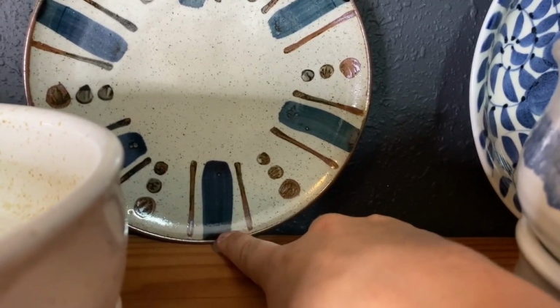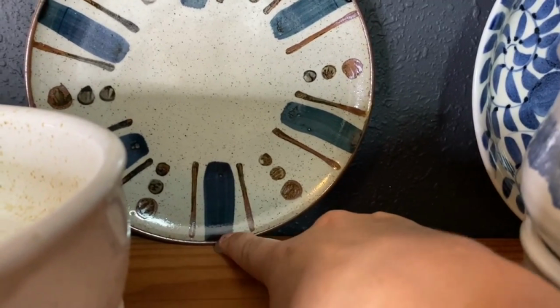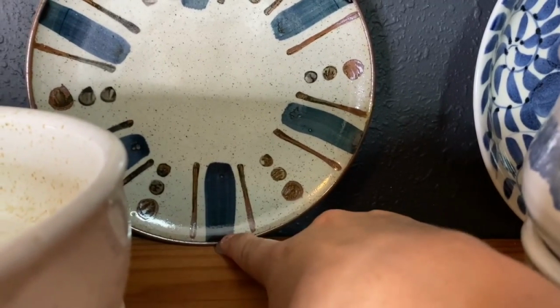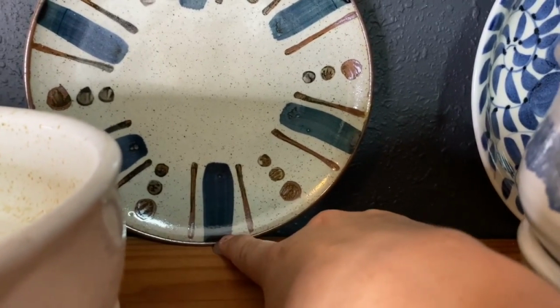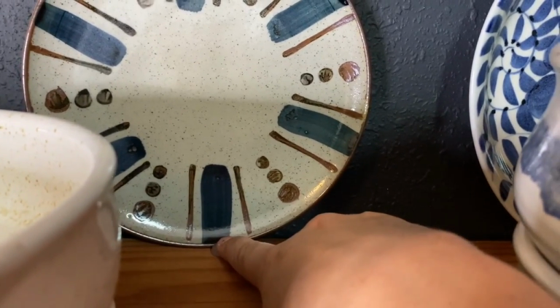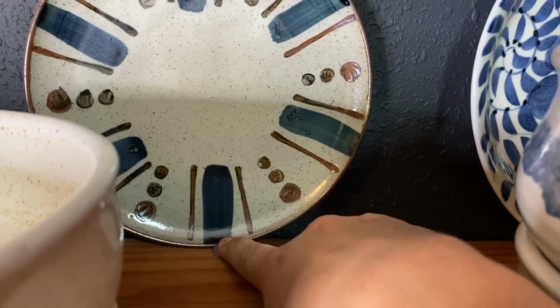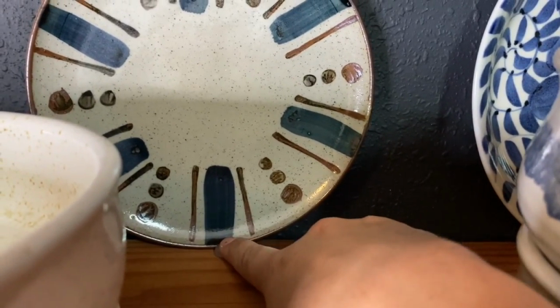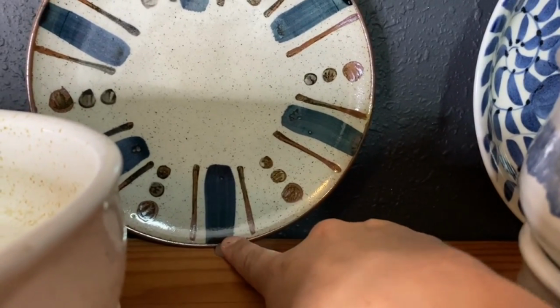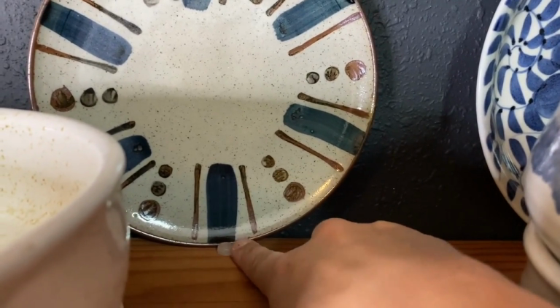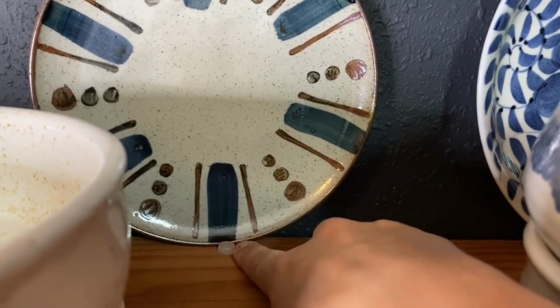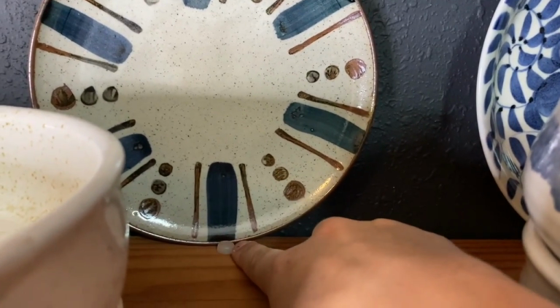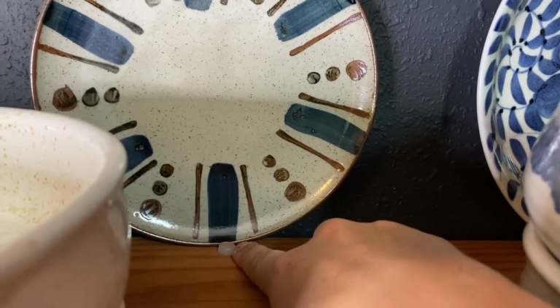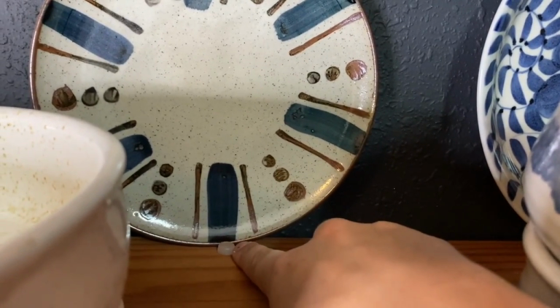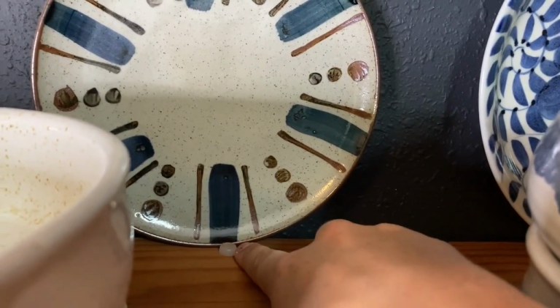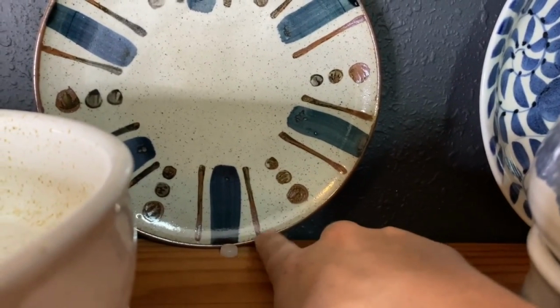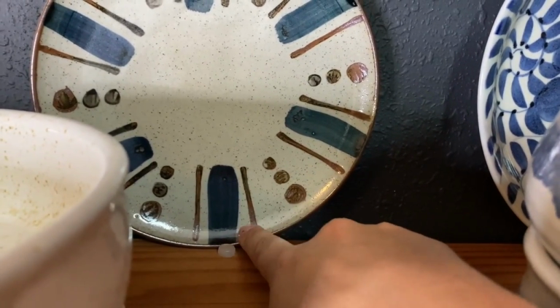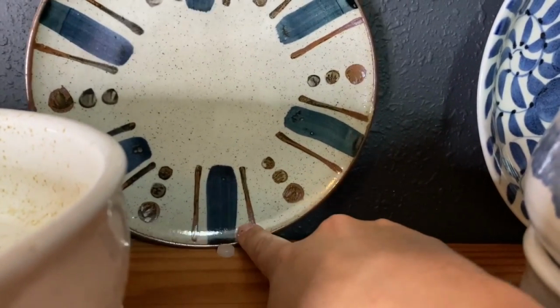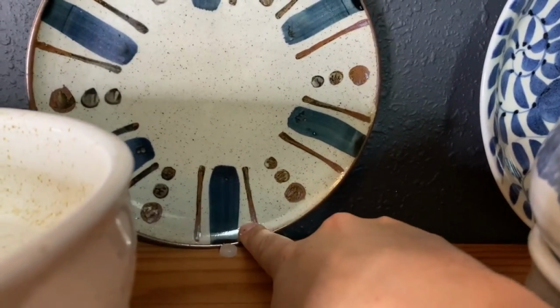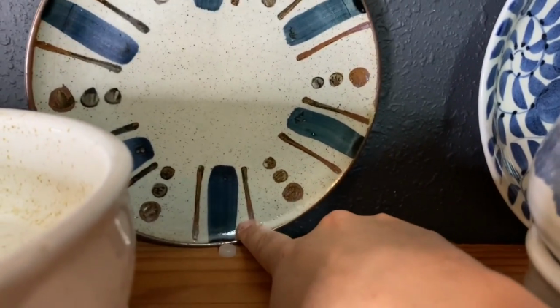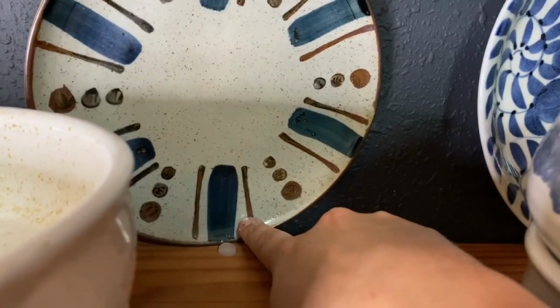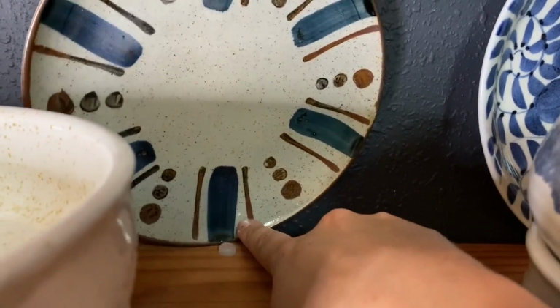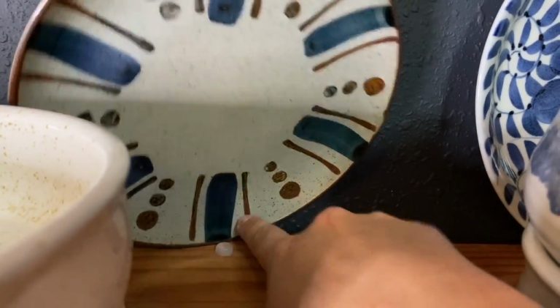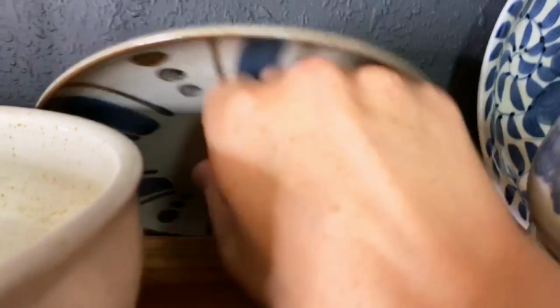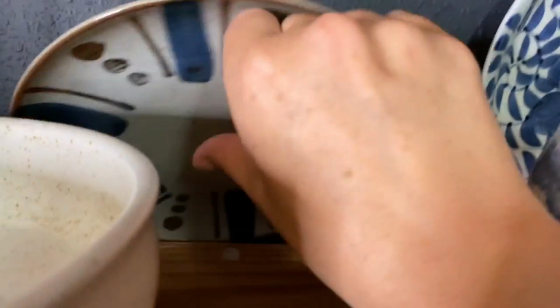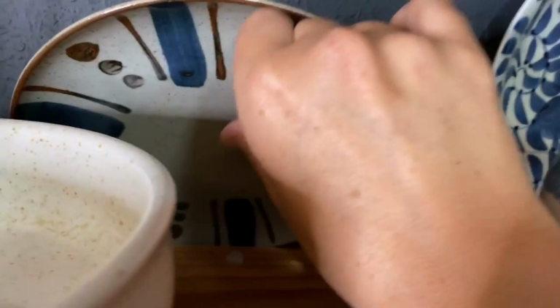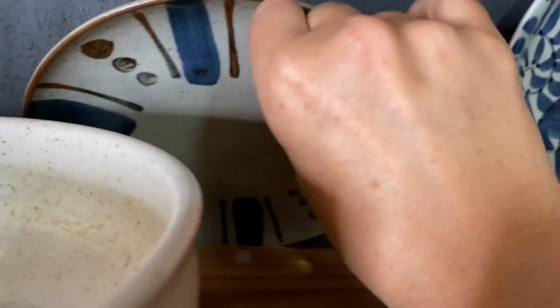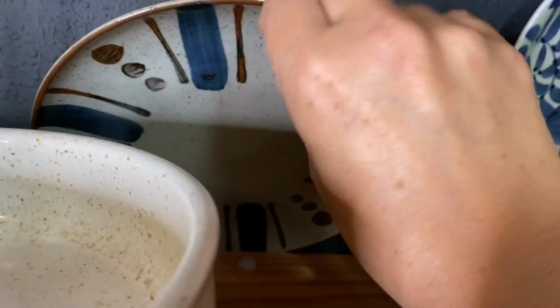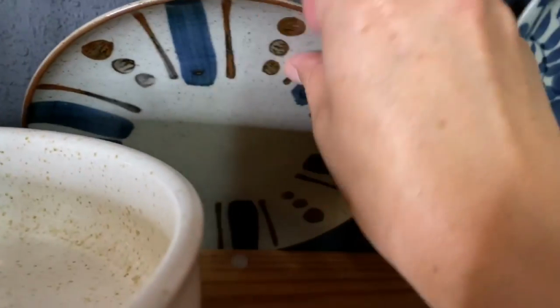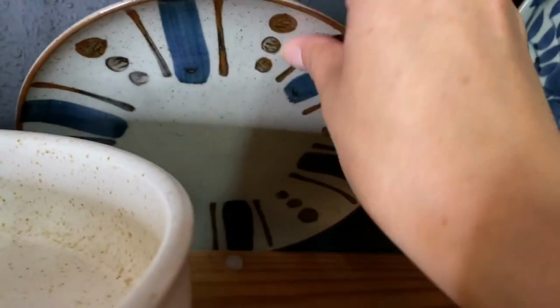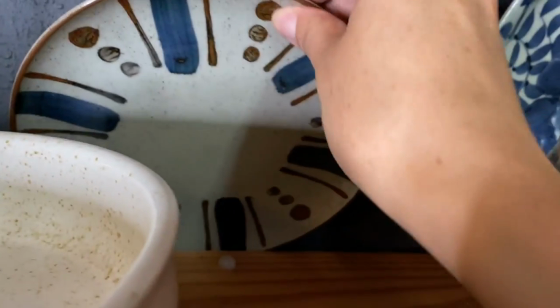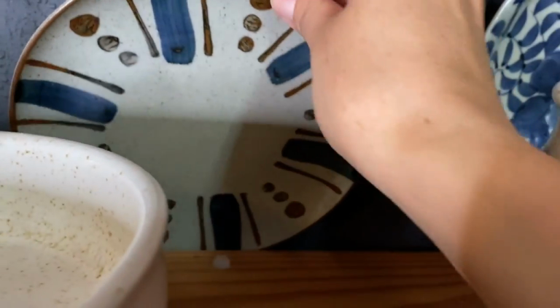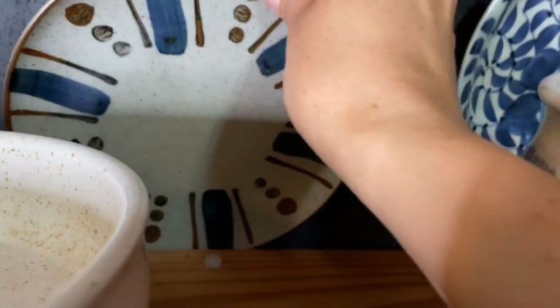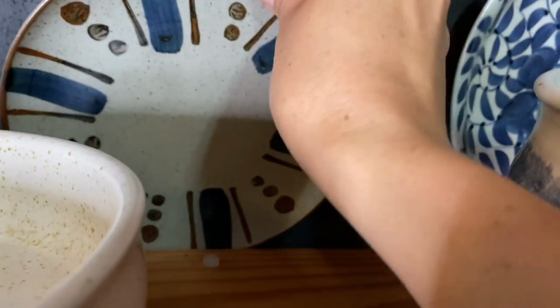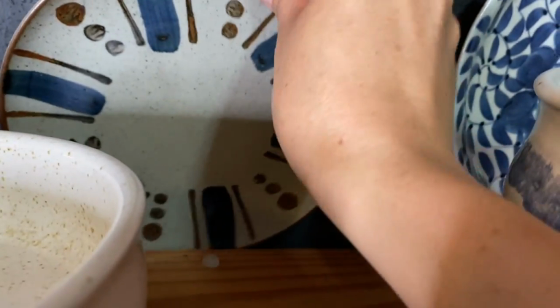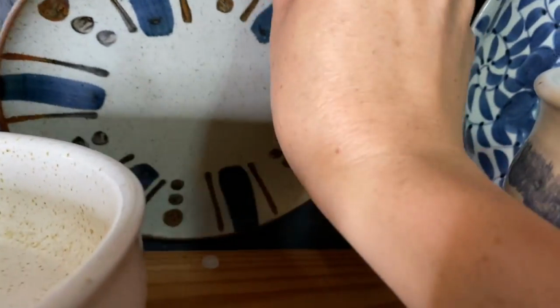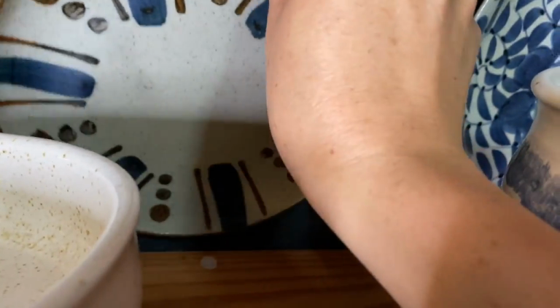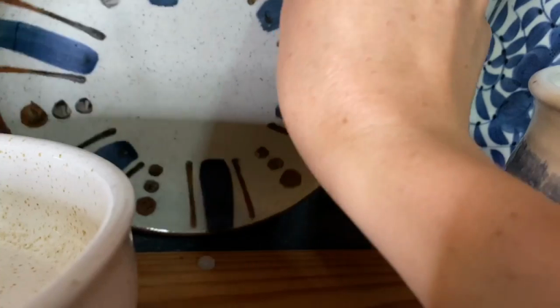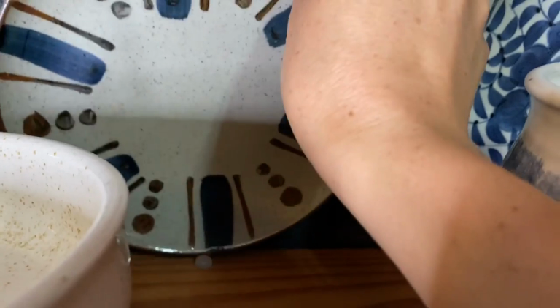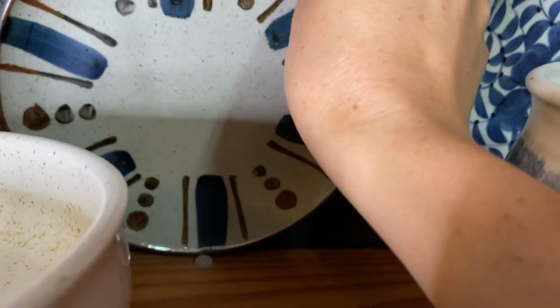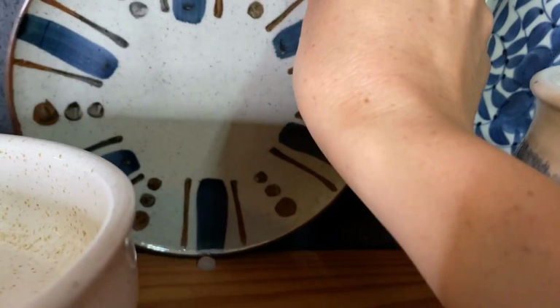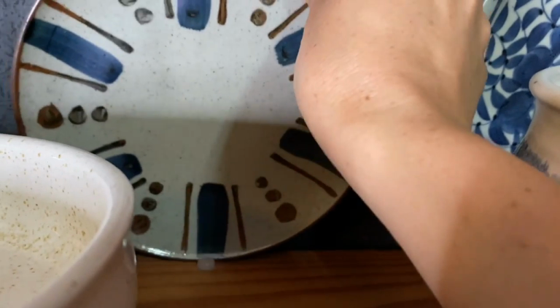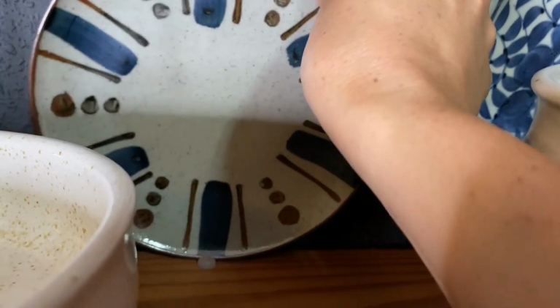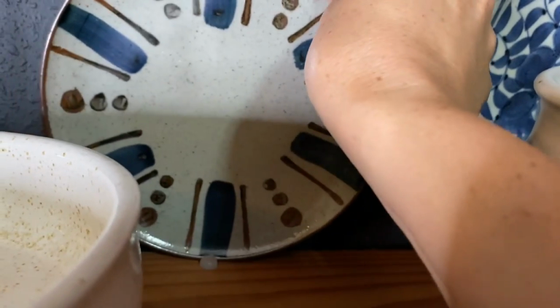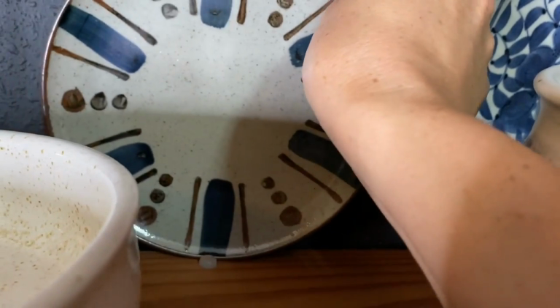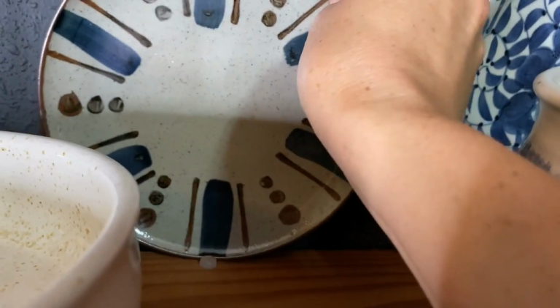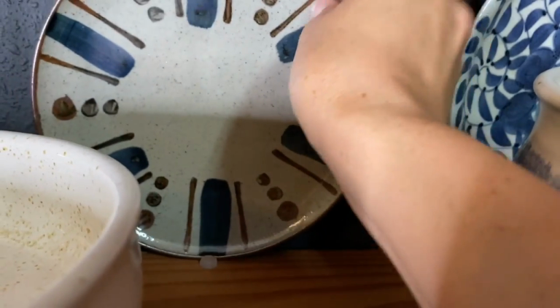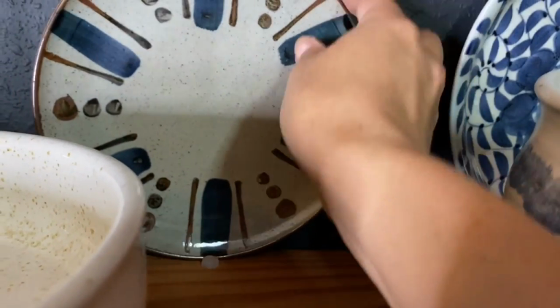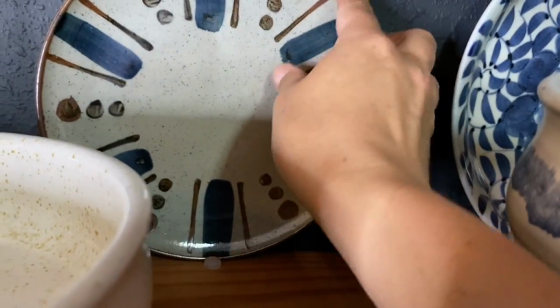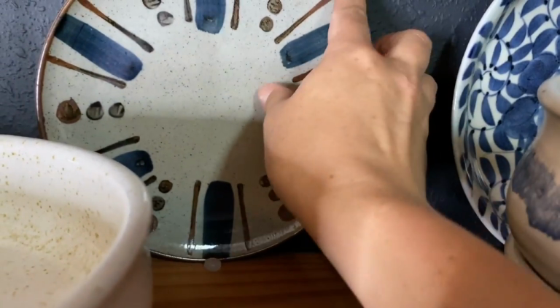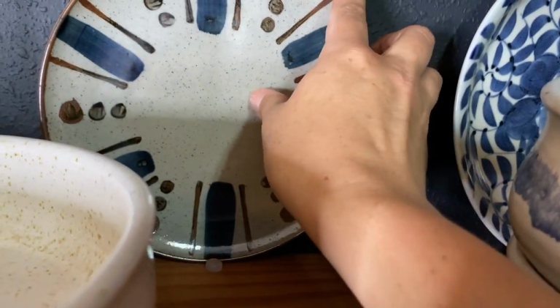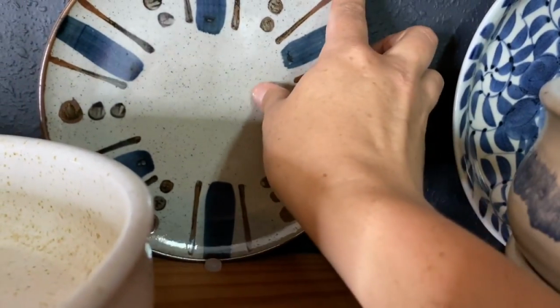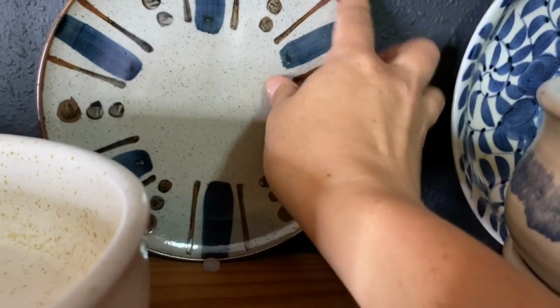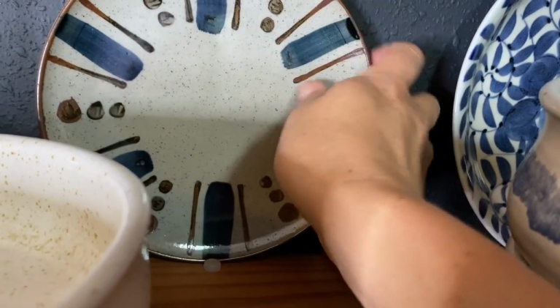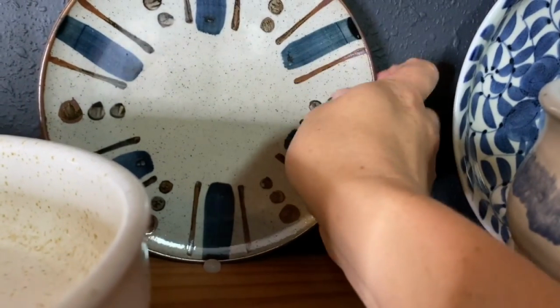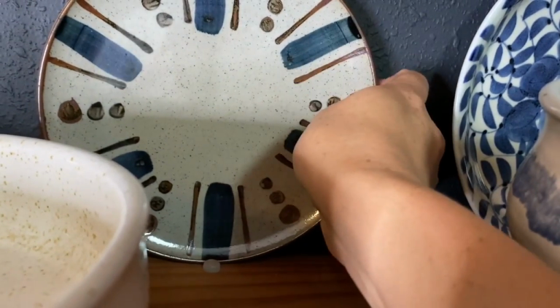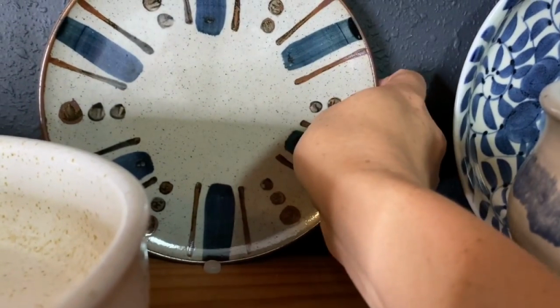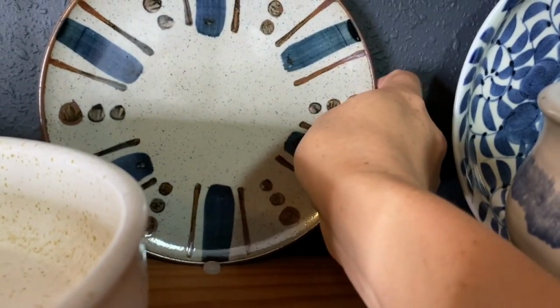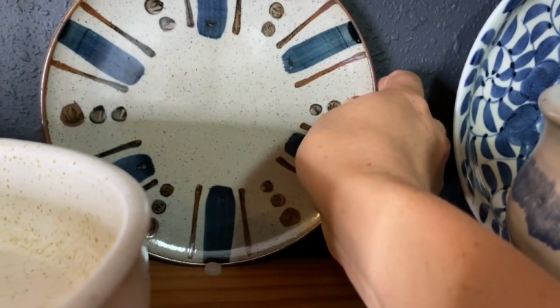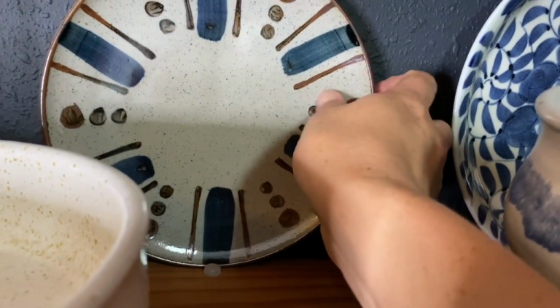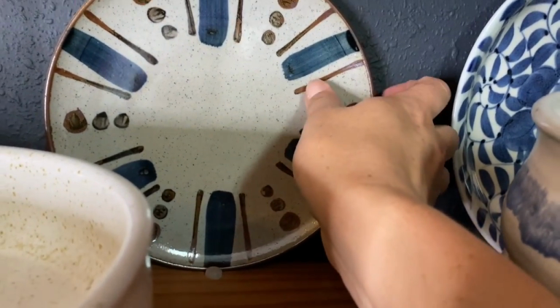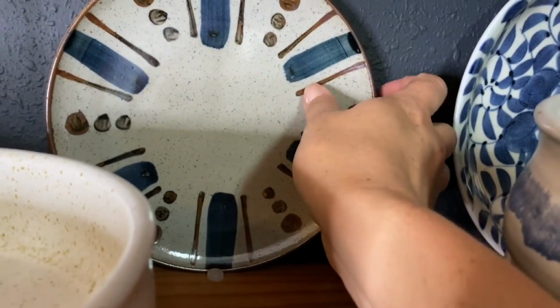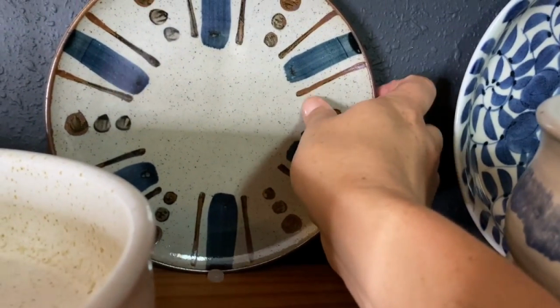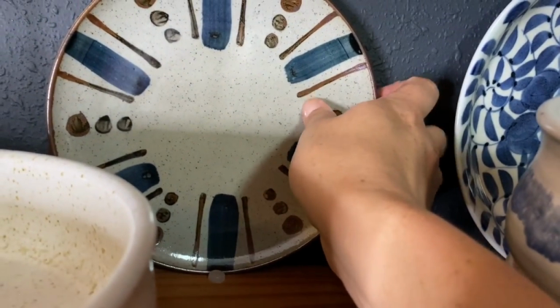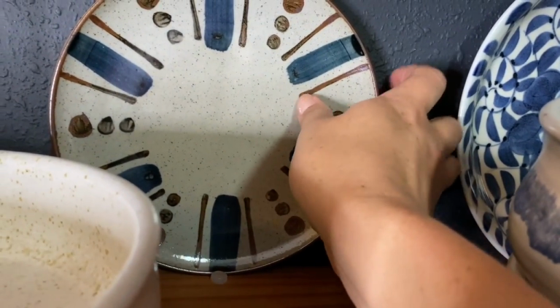These little feet are meant to put on cutting boards and things that need a little grip attached to the bottom, but I just attach one right to the back of the plate. That was a bad example of how to be careful and not break your pottery.